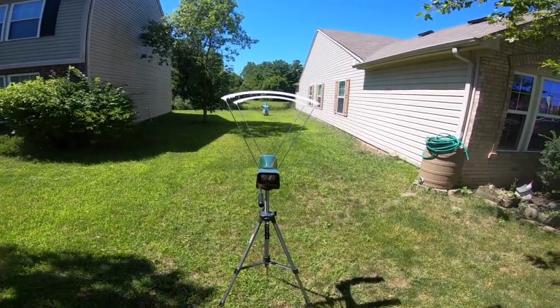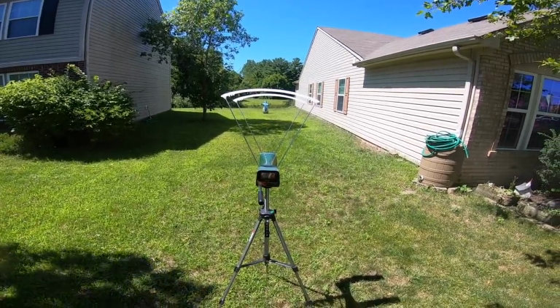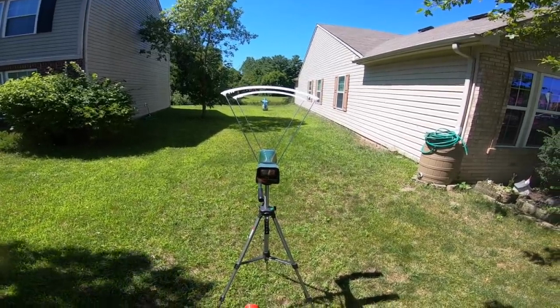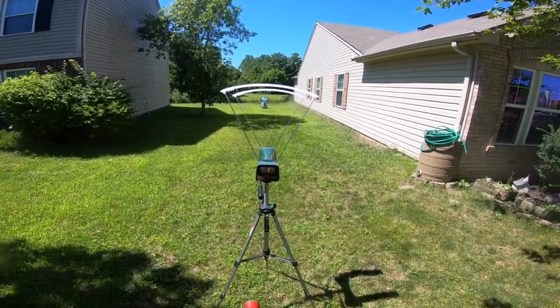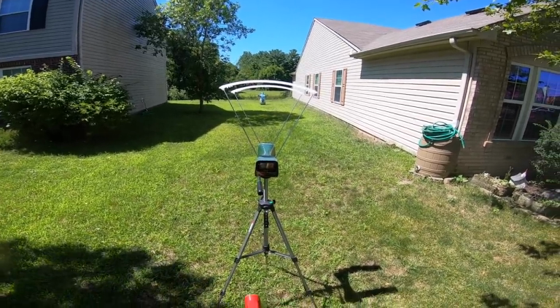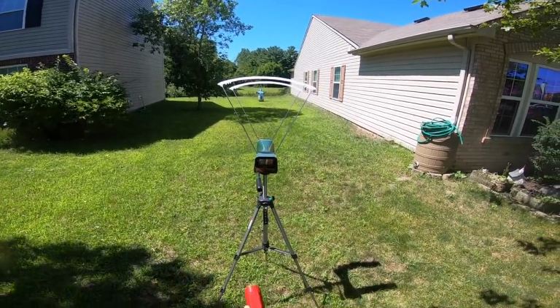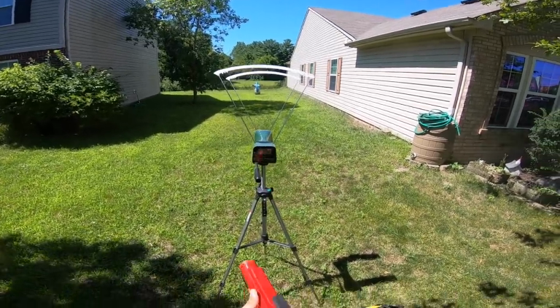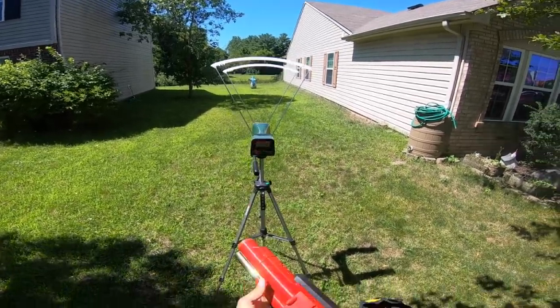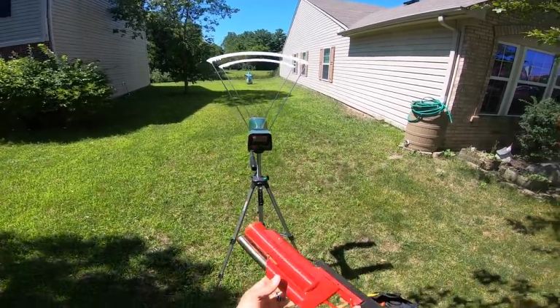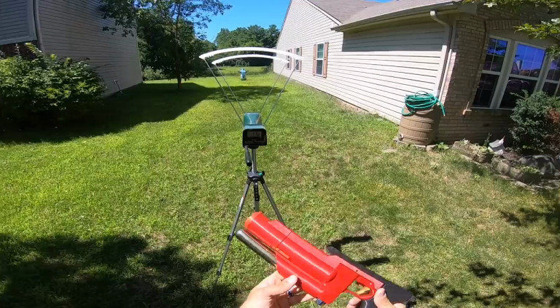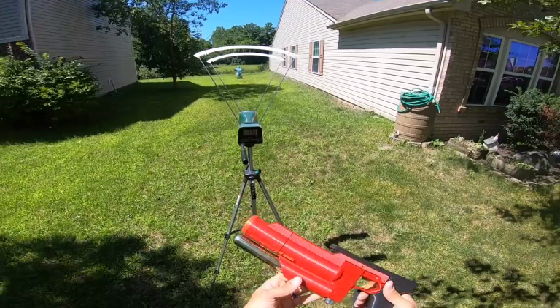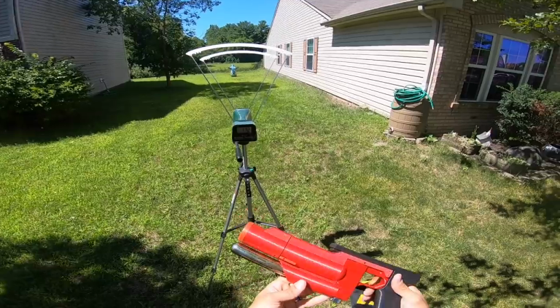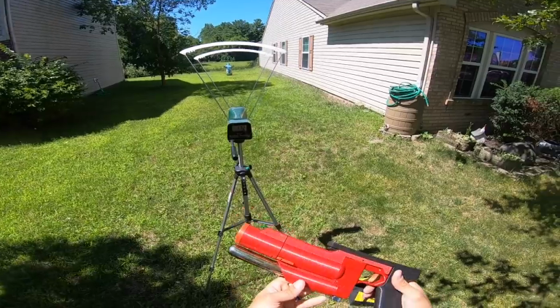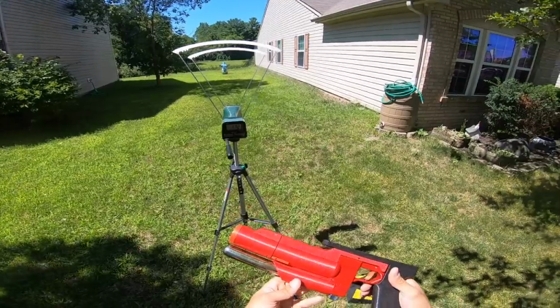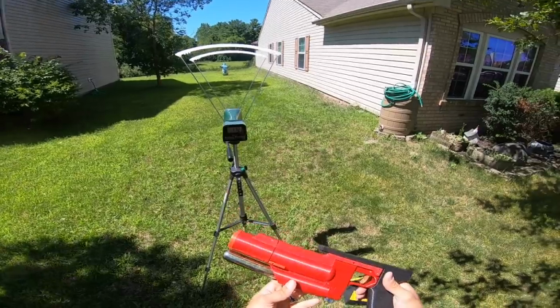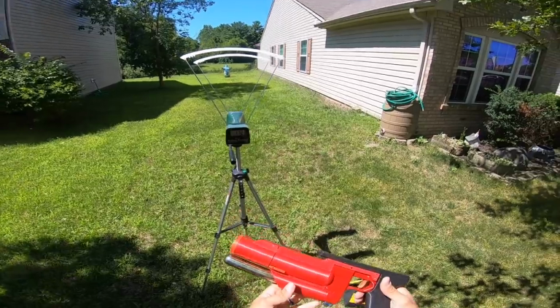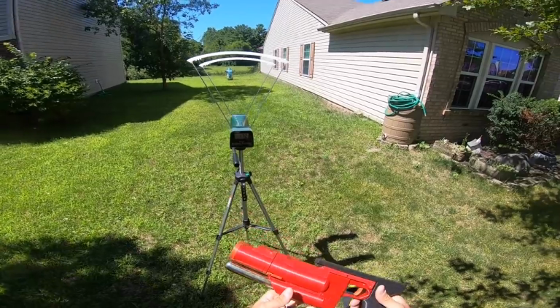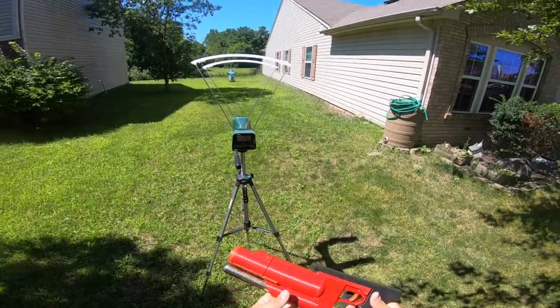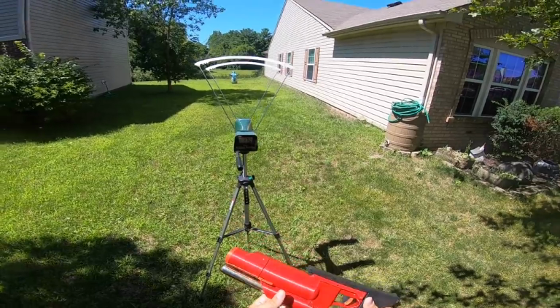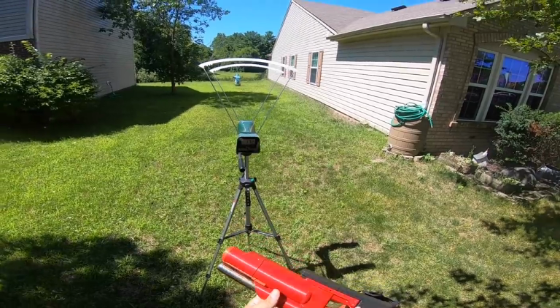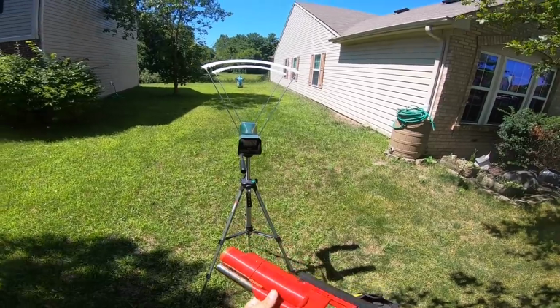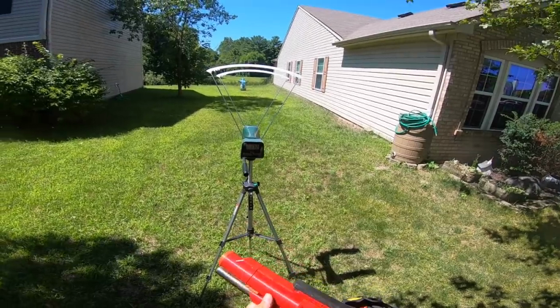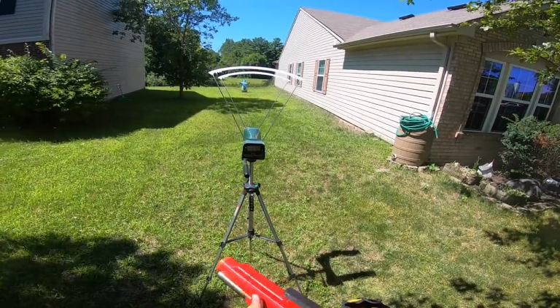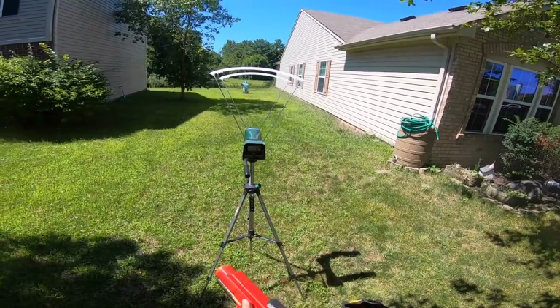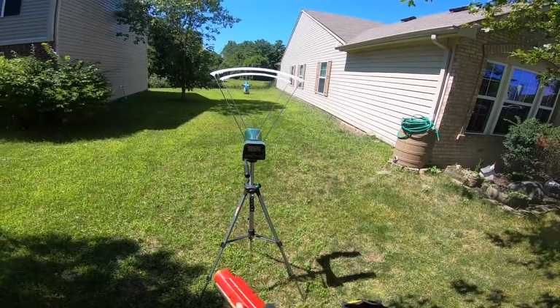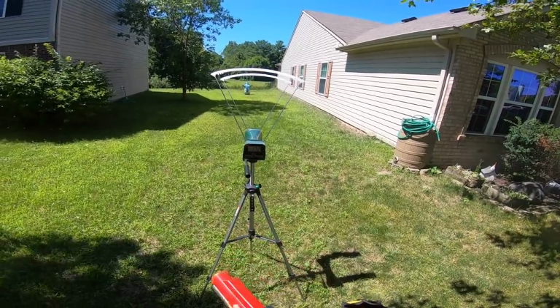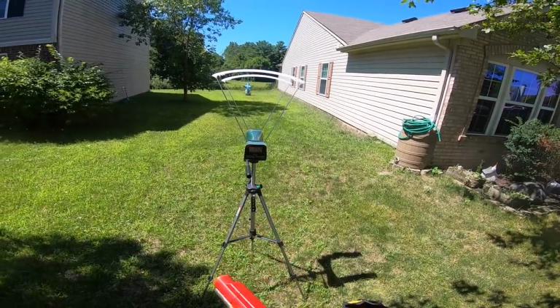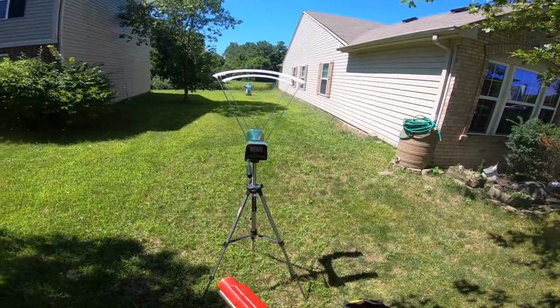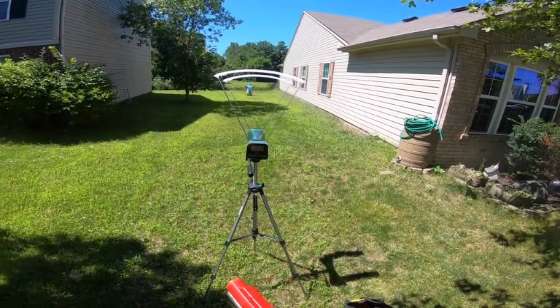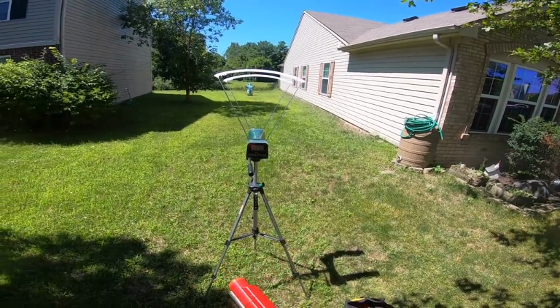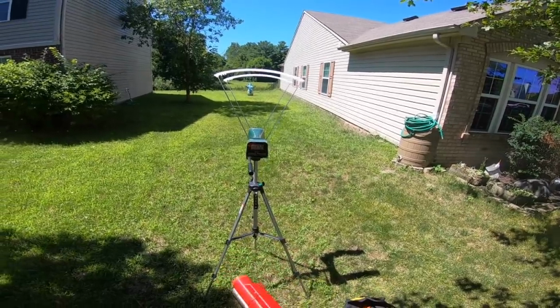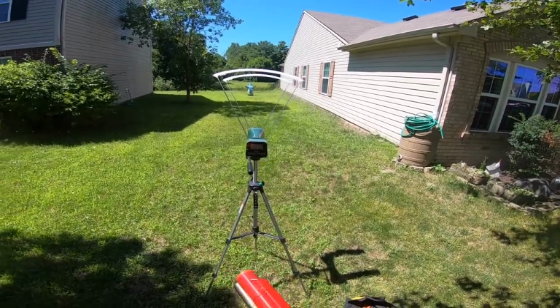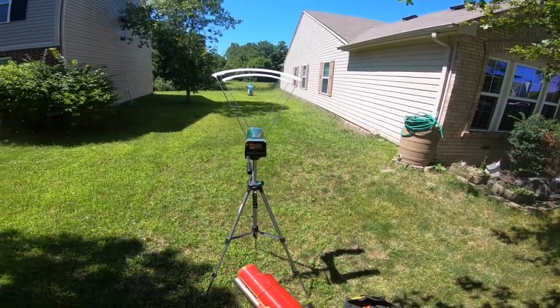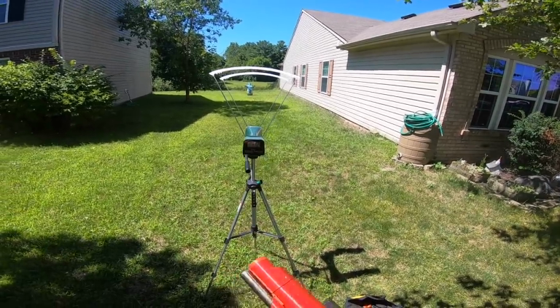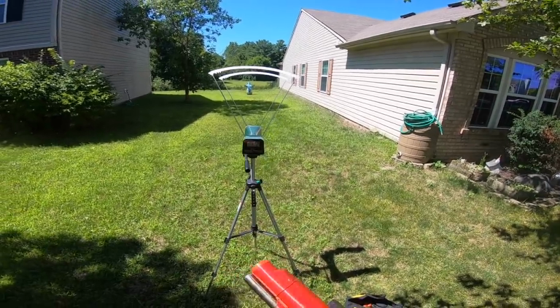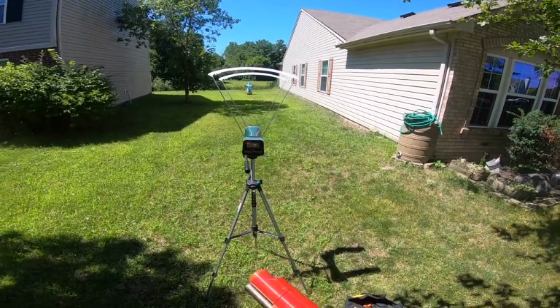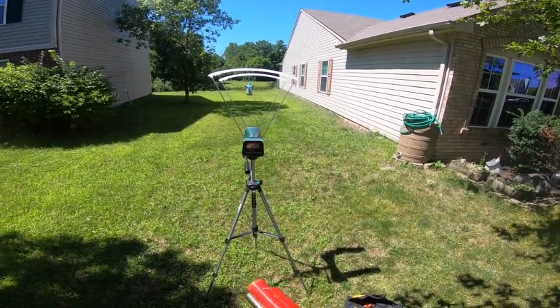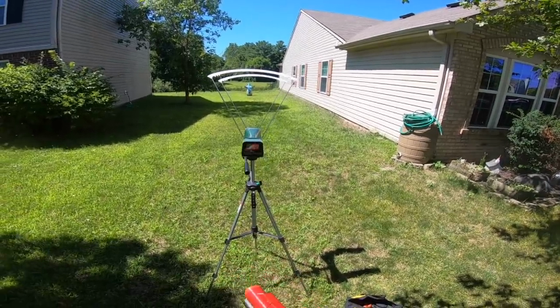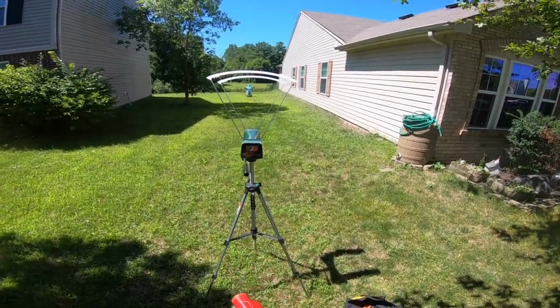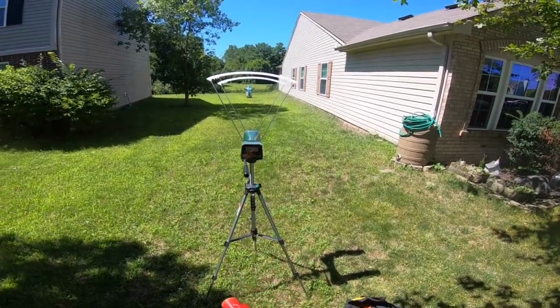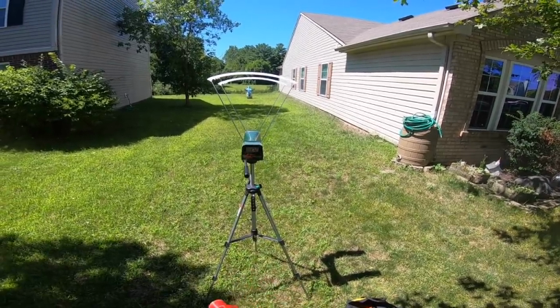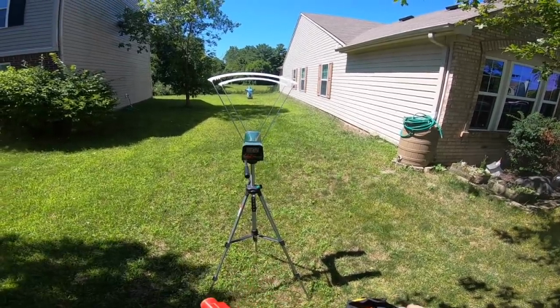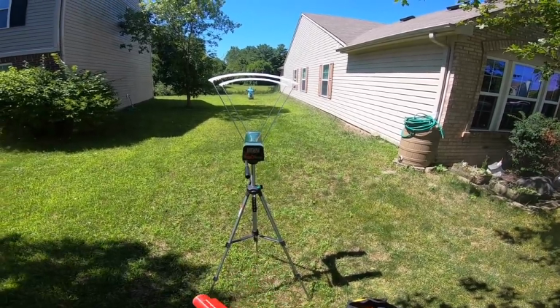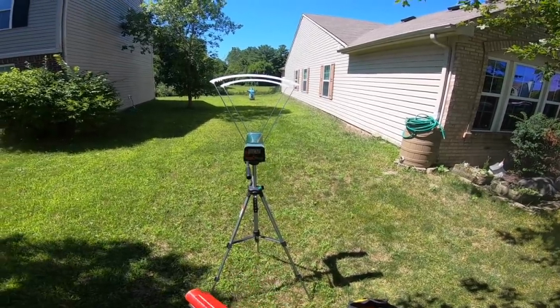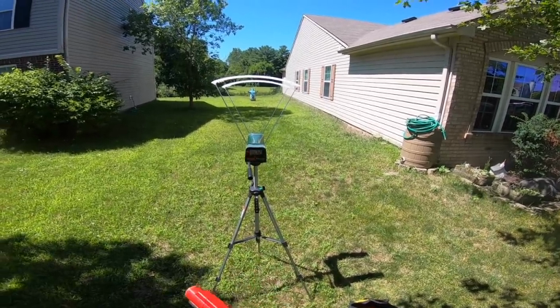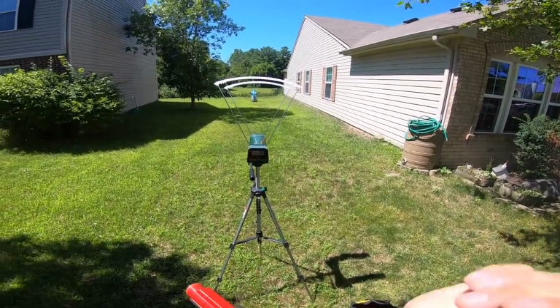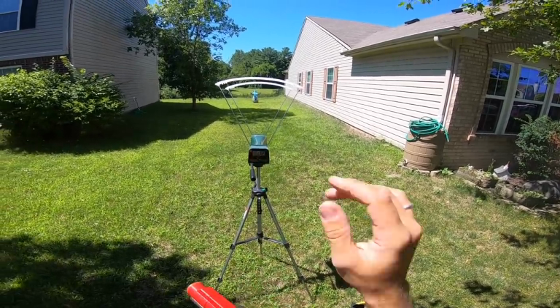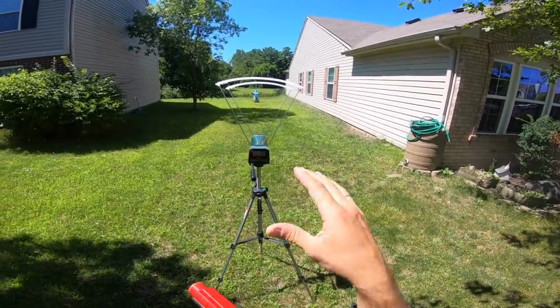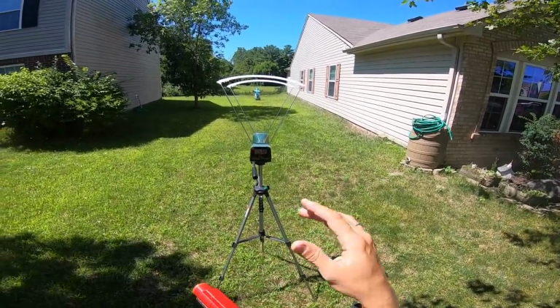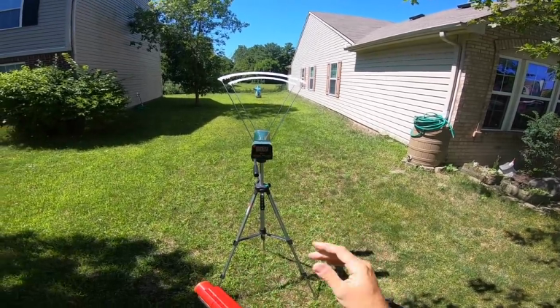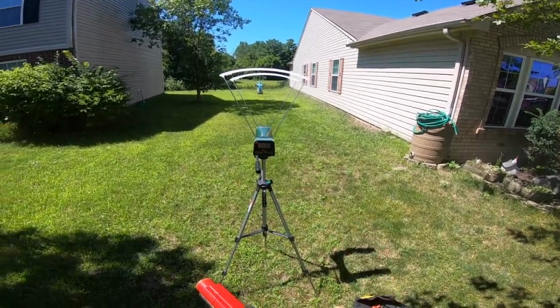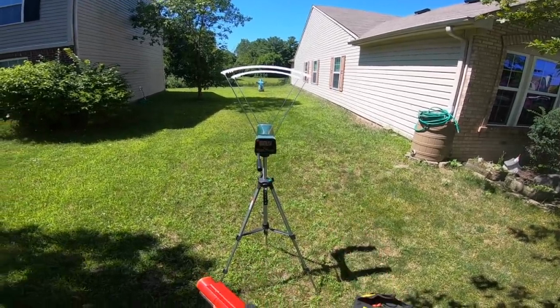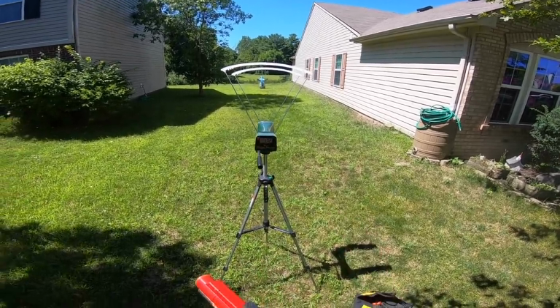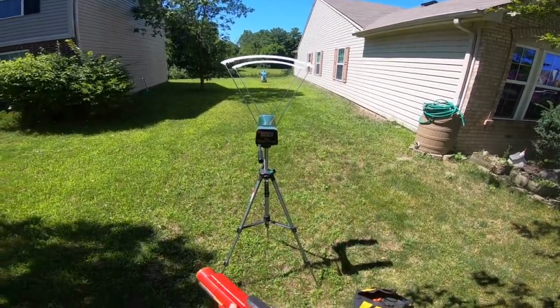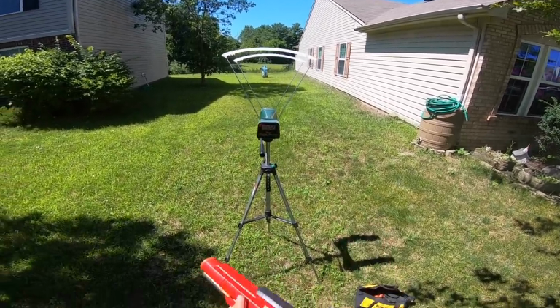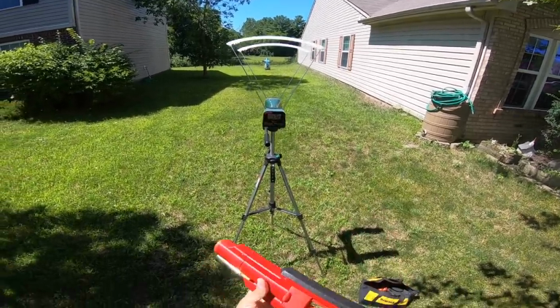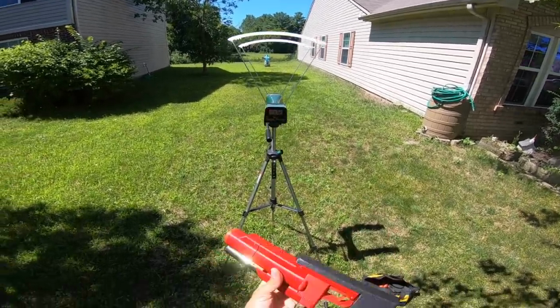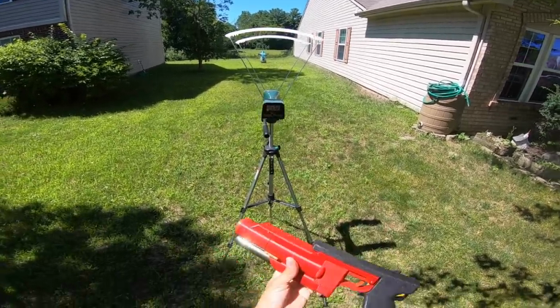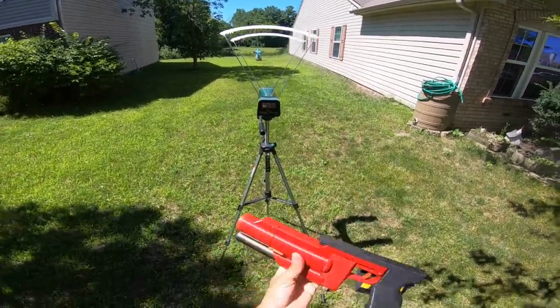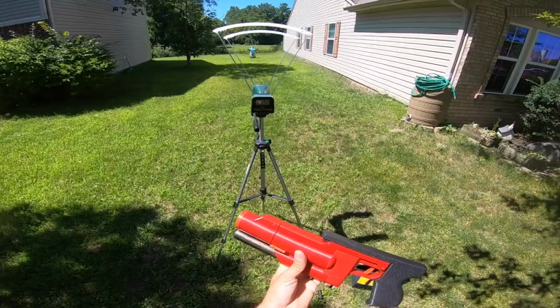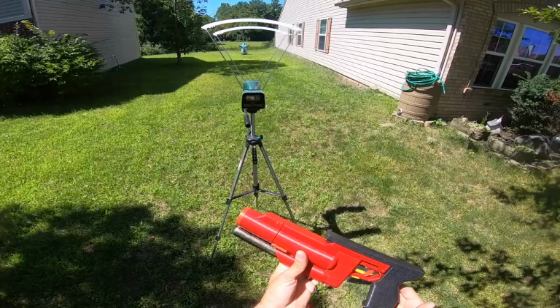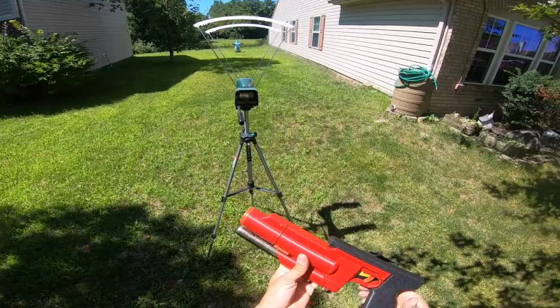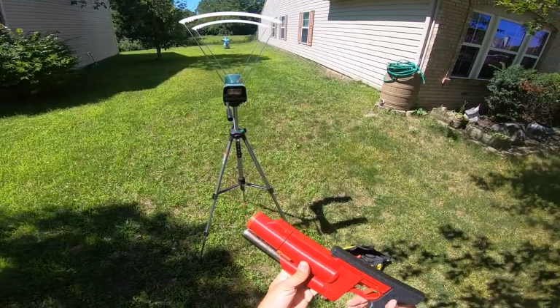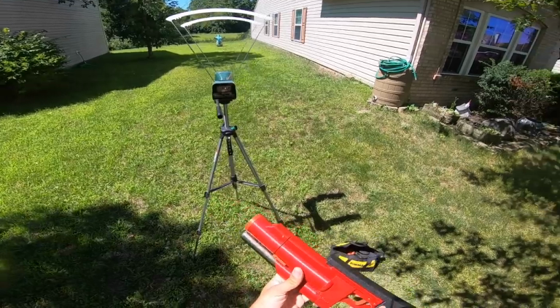Wow, that is insane — 172 FPS — and some of those went all the way into the pond!